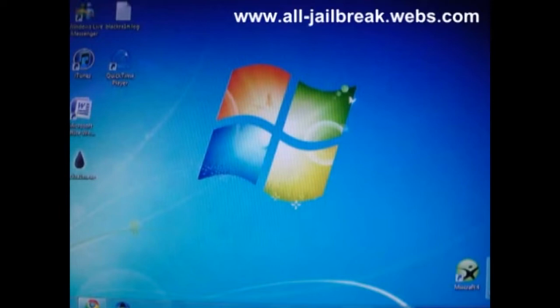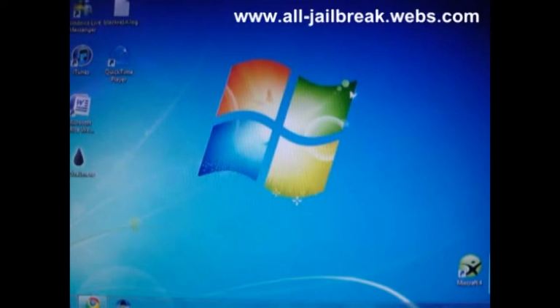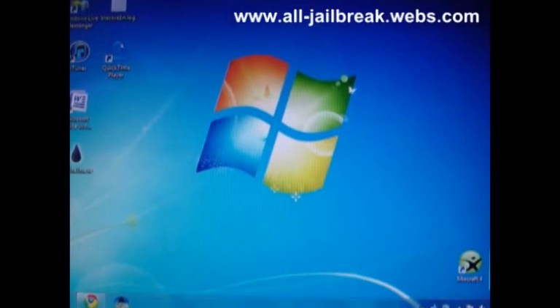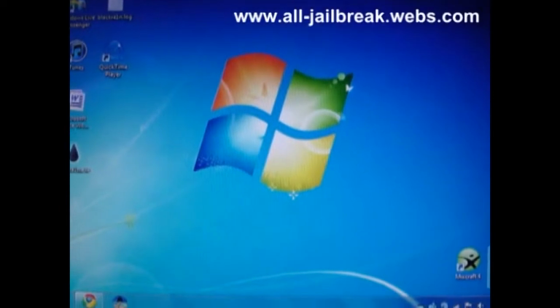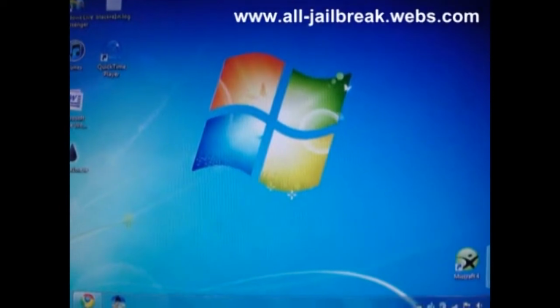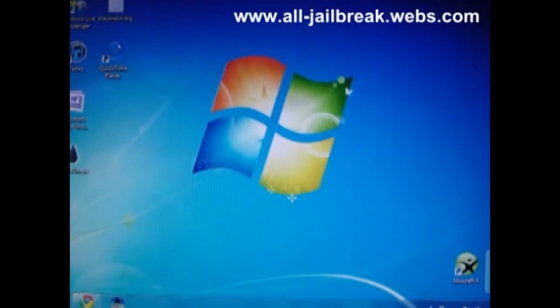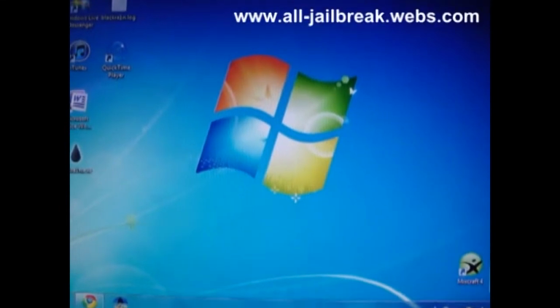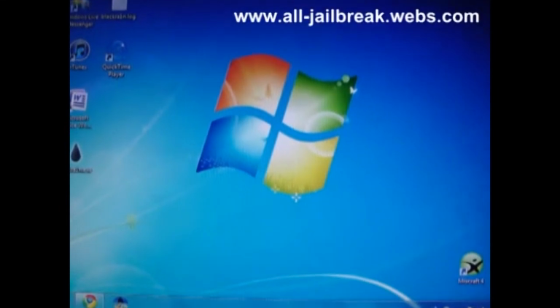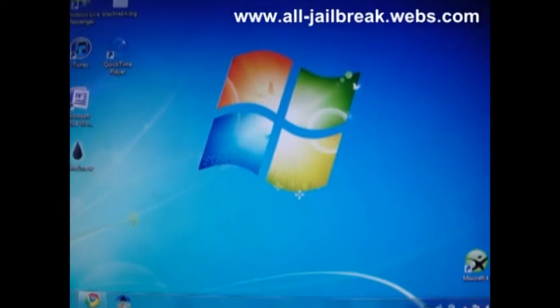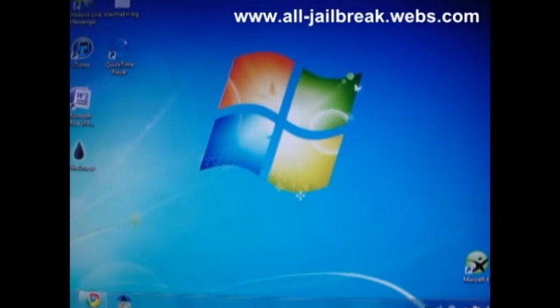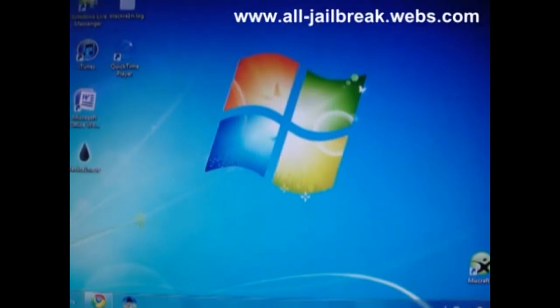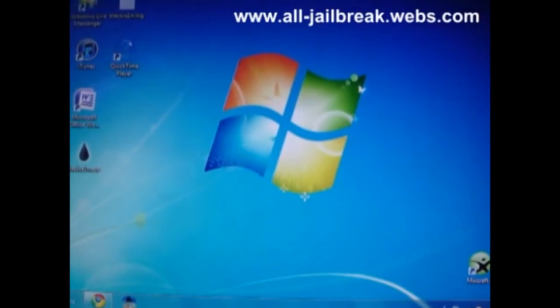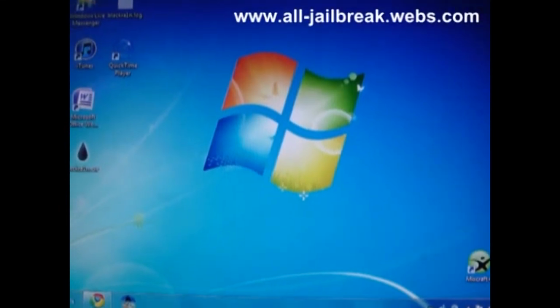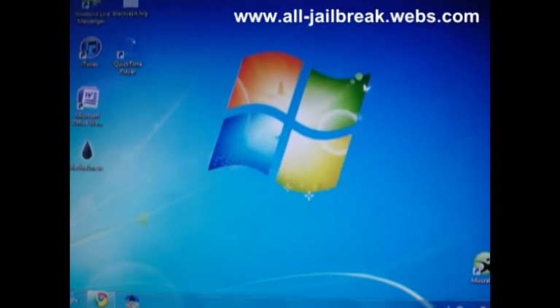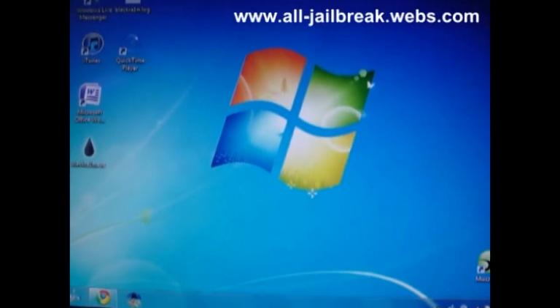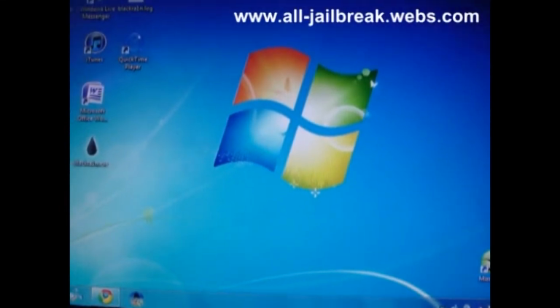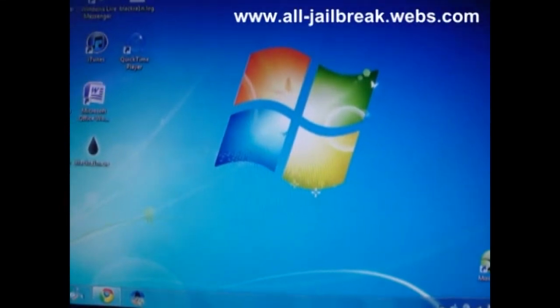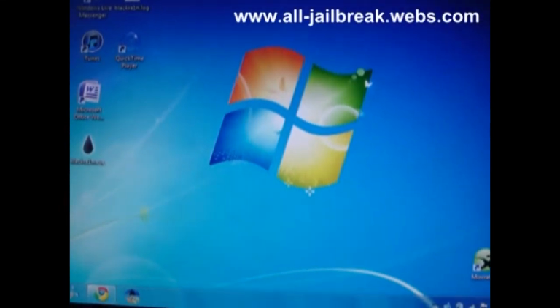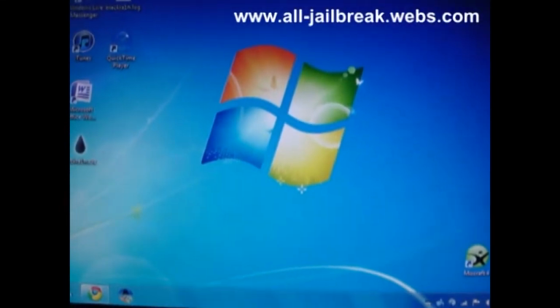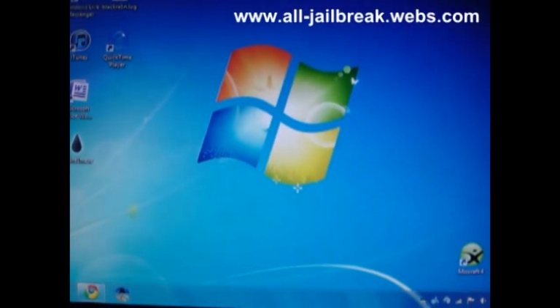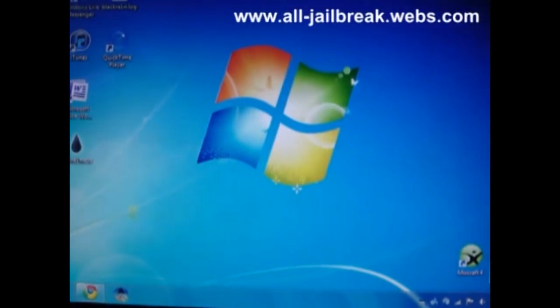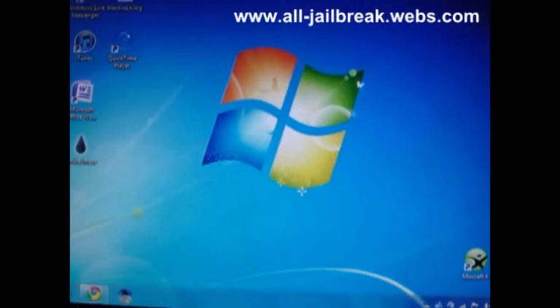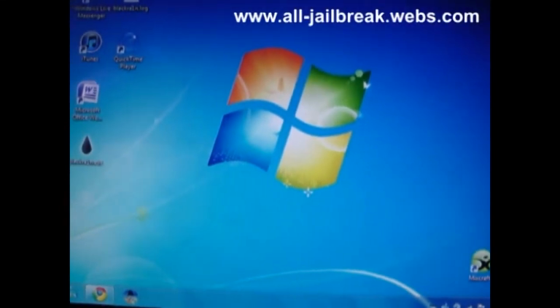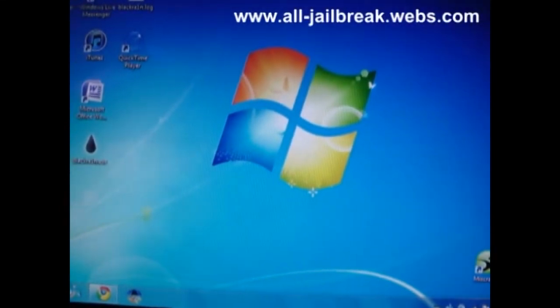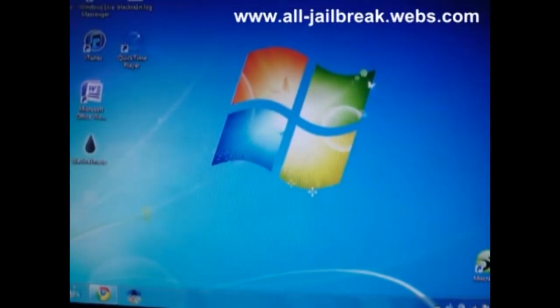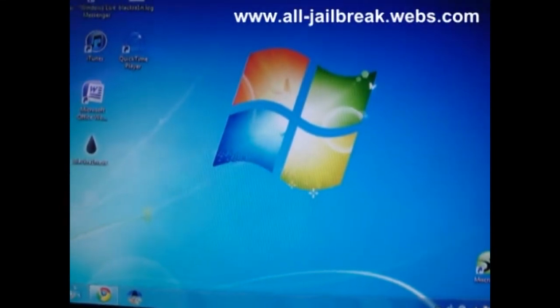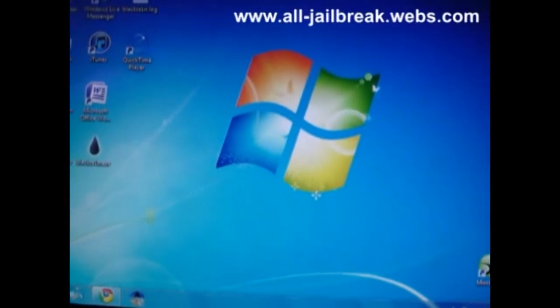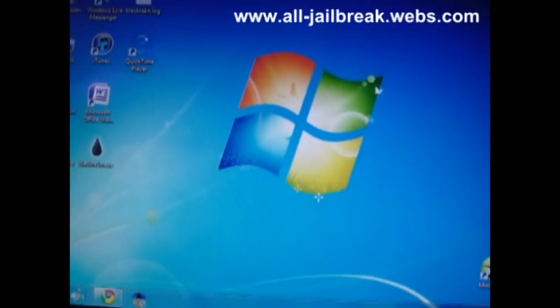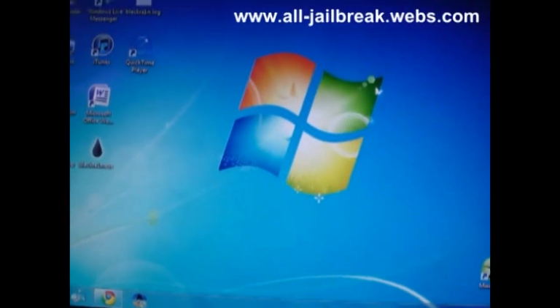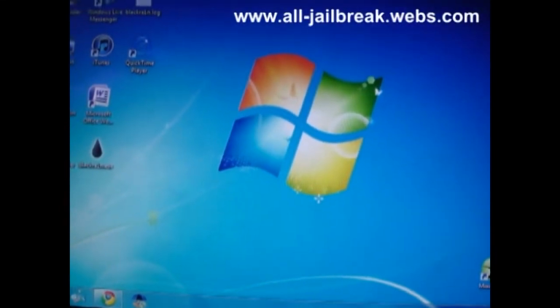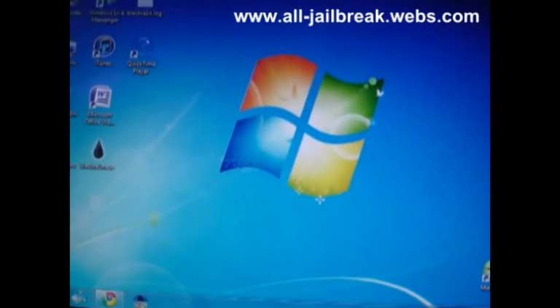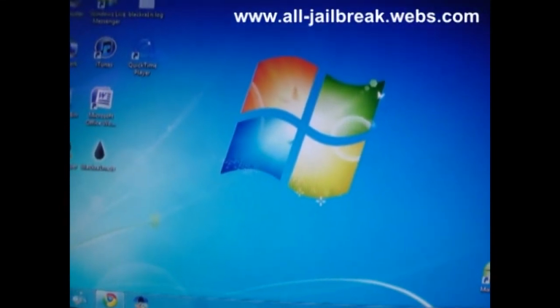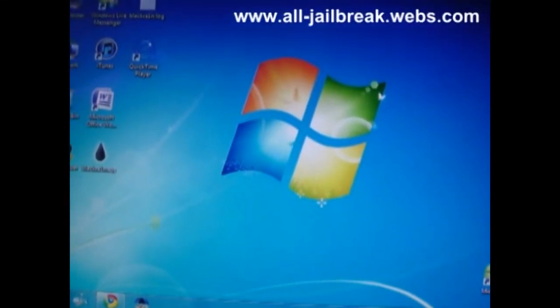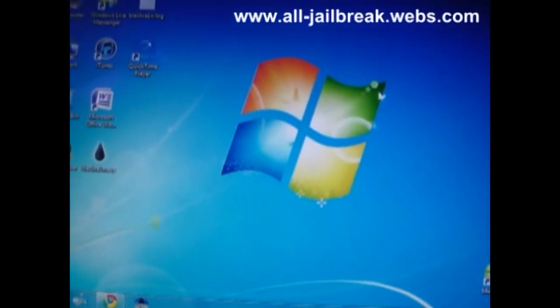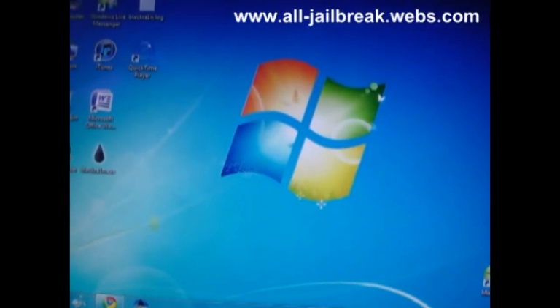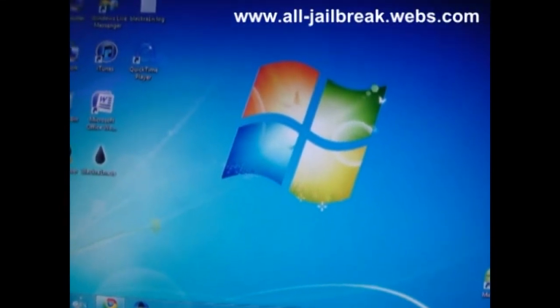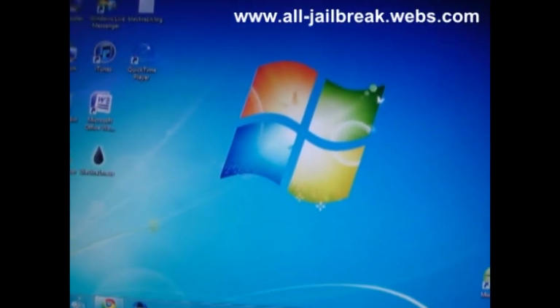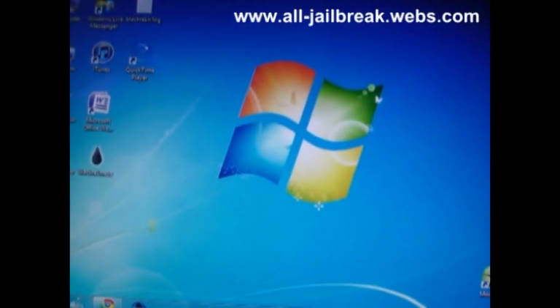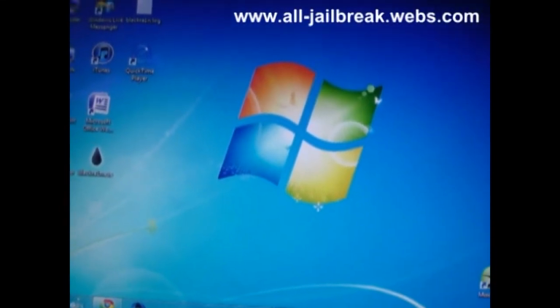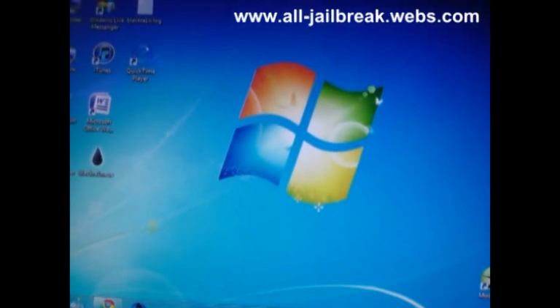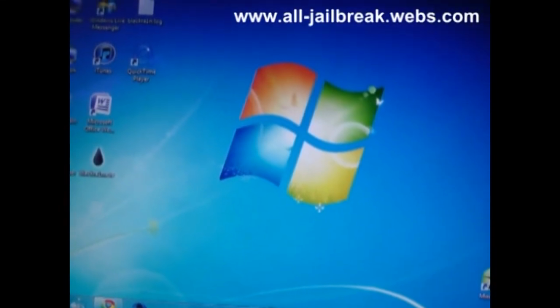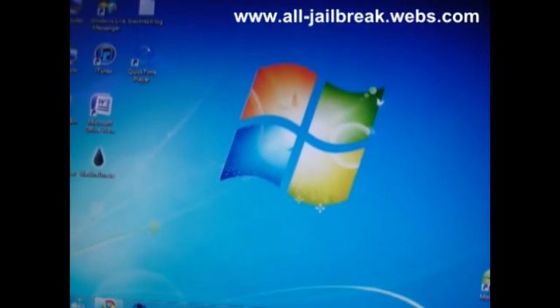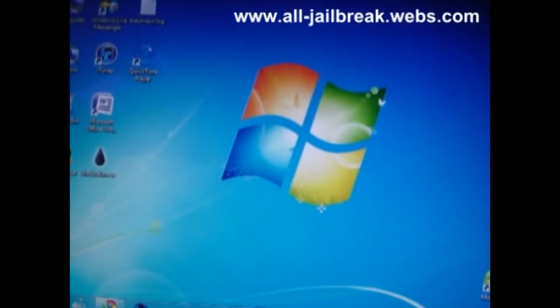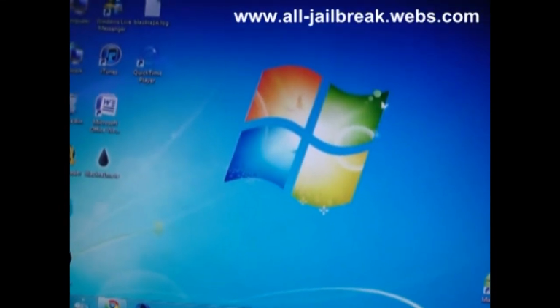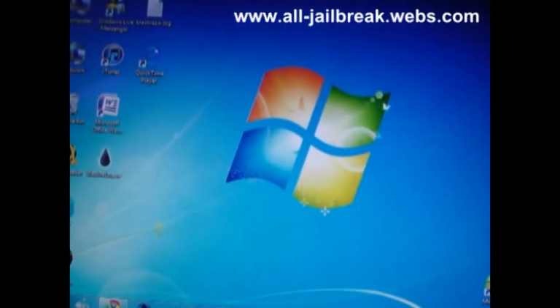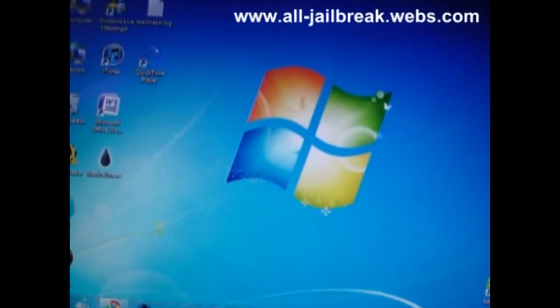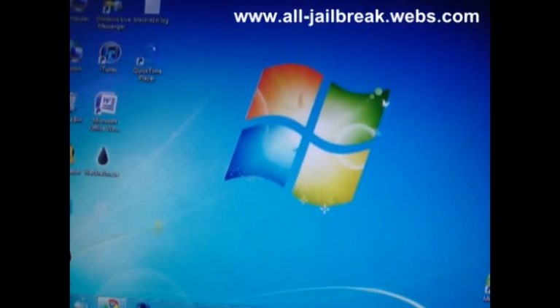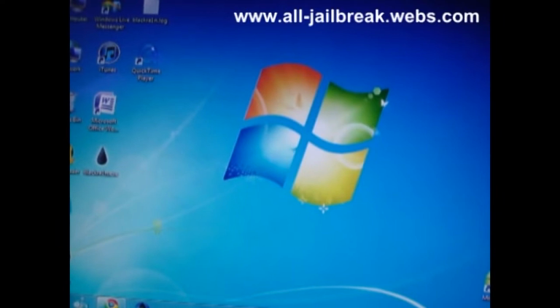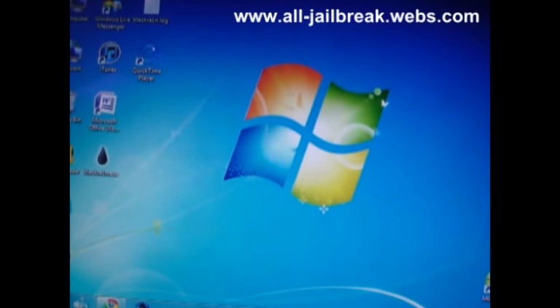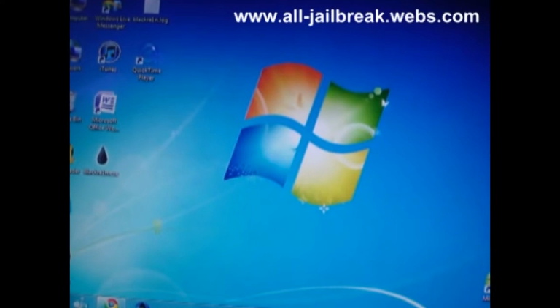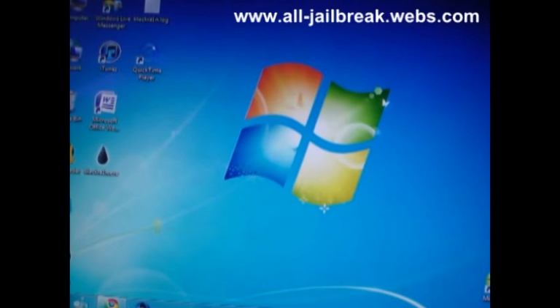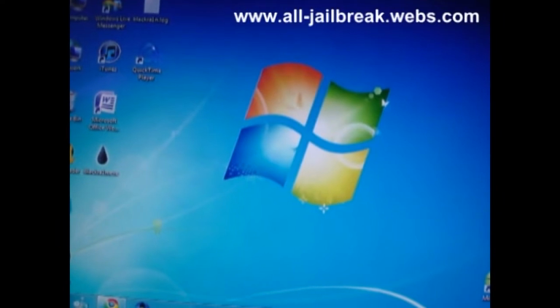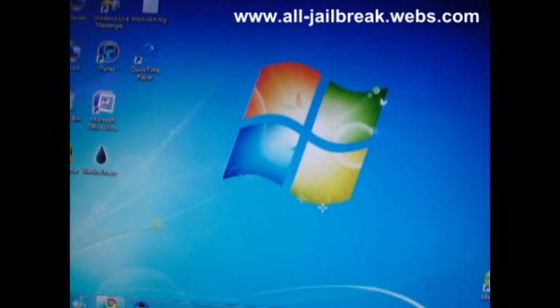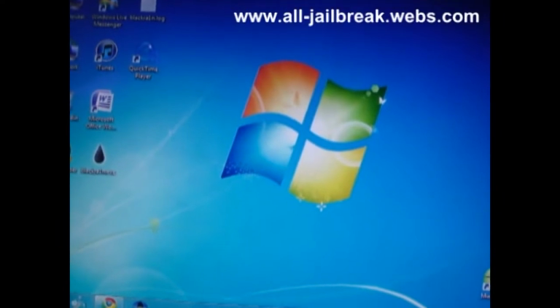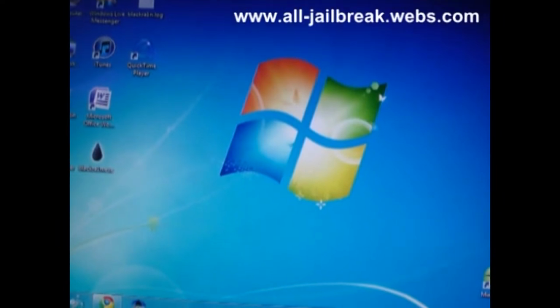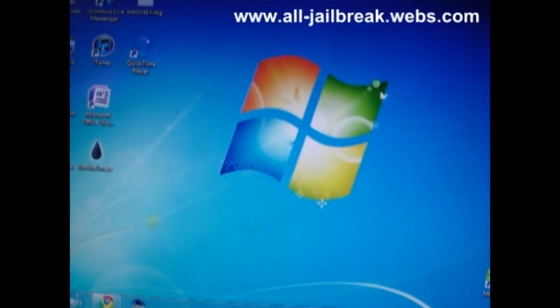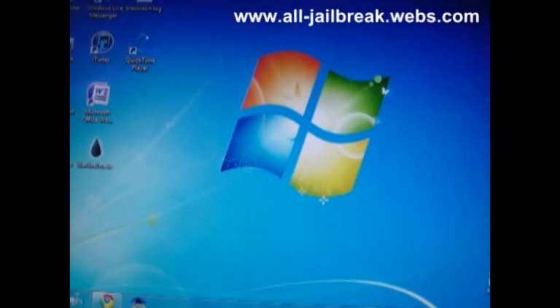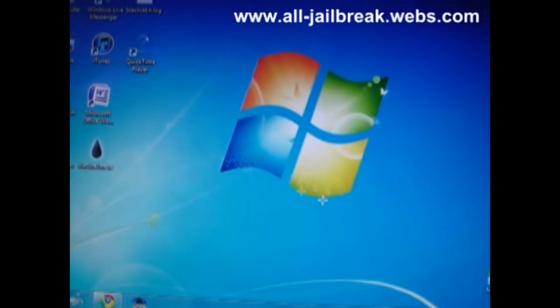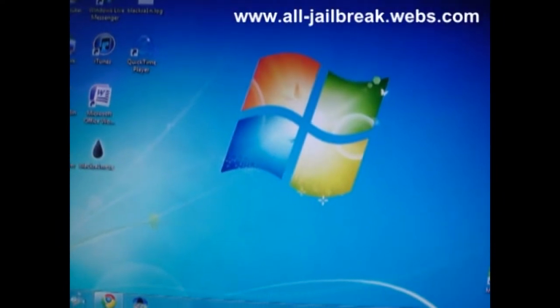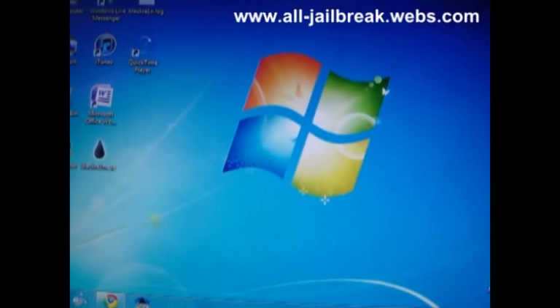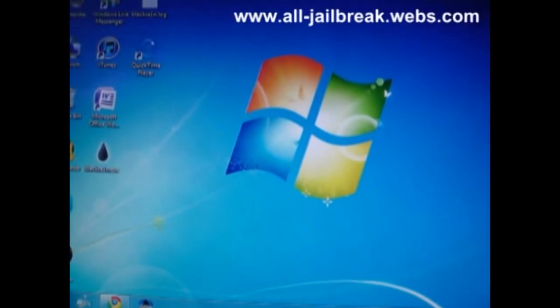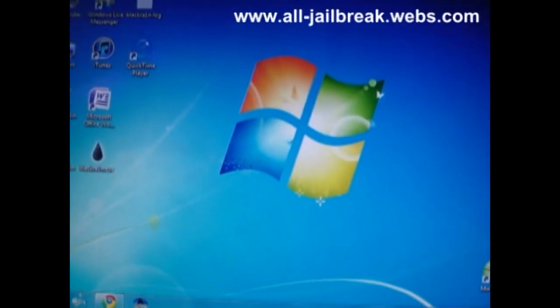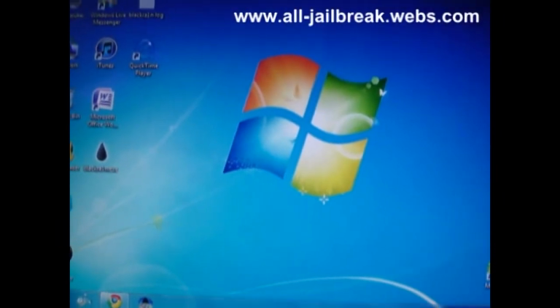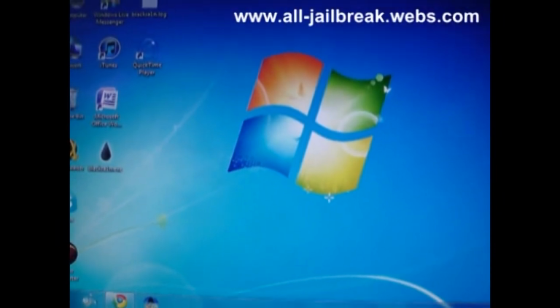Hello everyone, this is alljailbreak.webs.com, and I'm going to show you how to make a SHSH file of the firmware you're downgrading on.